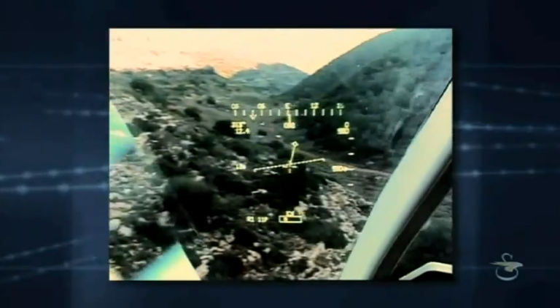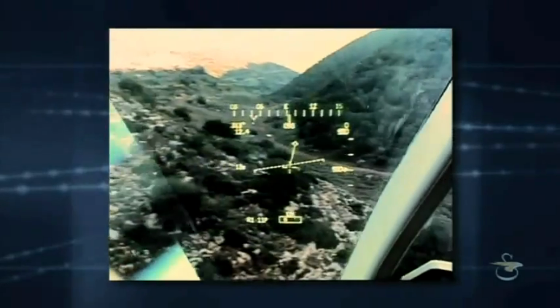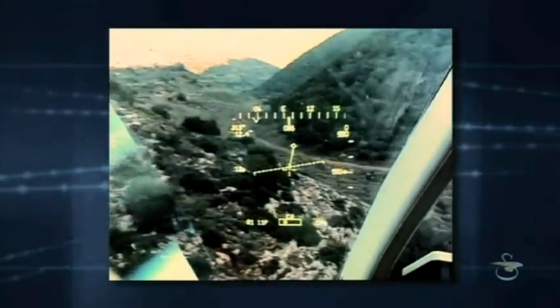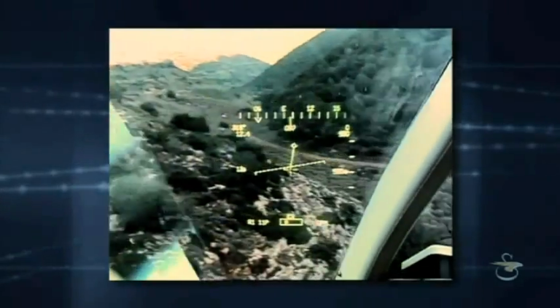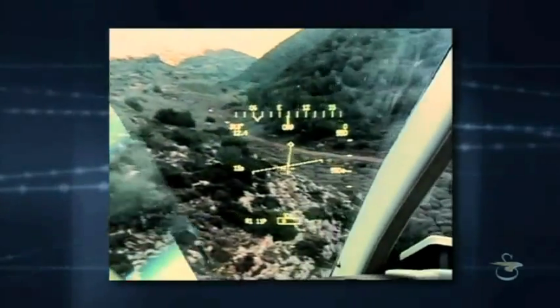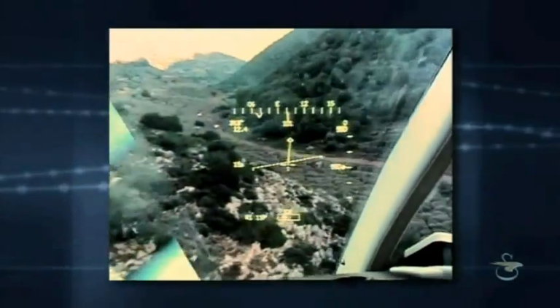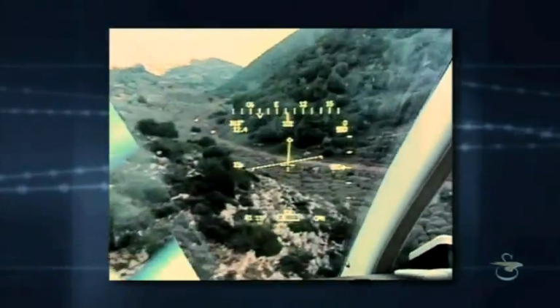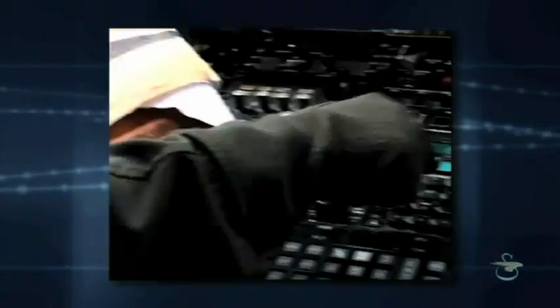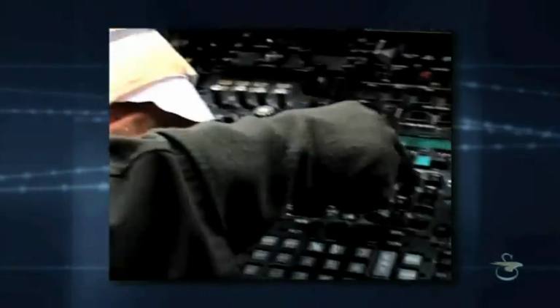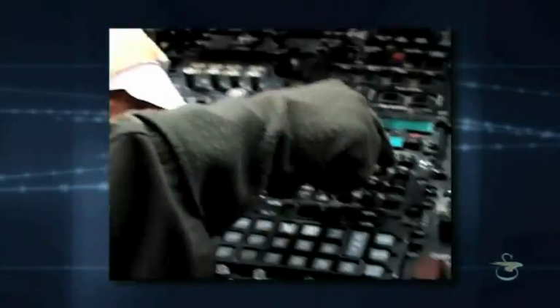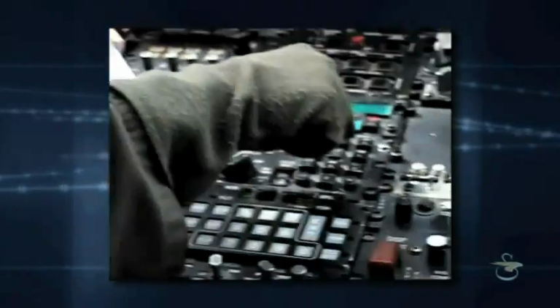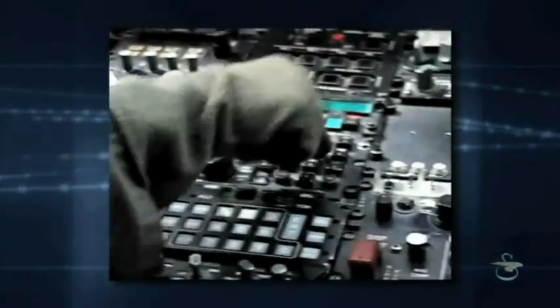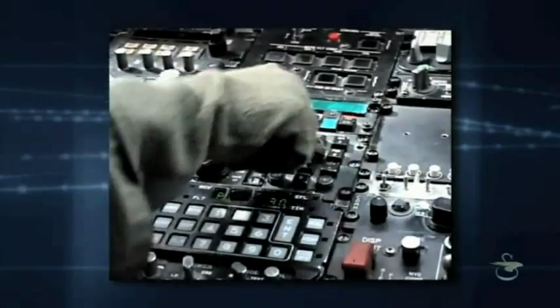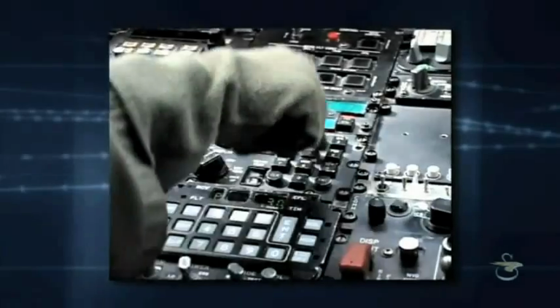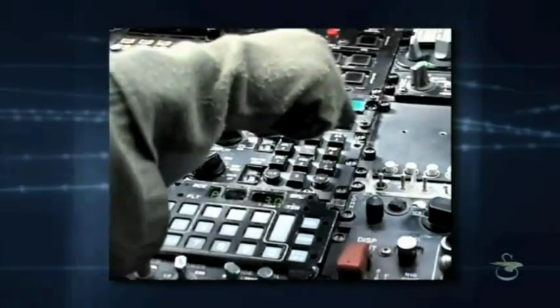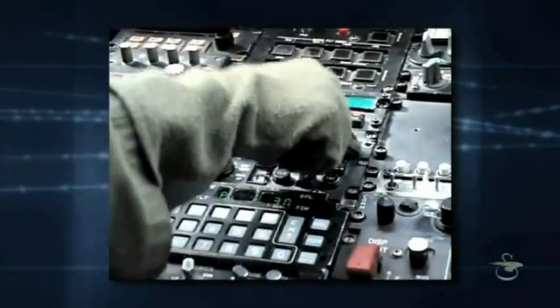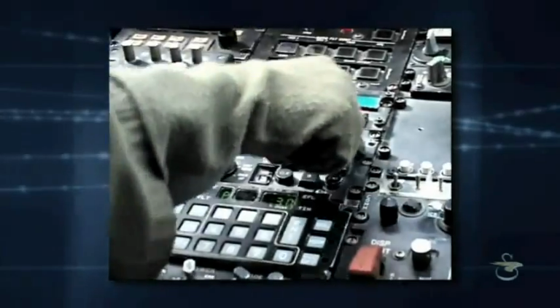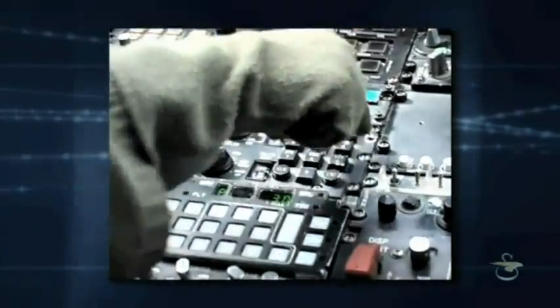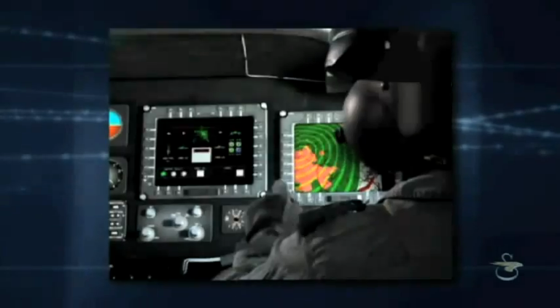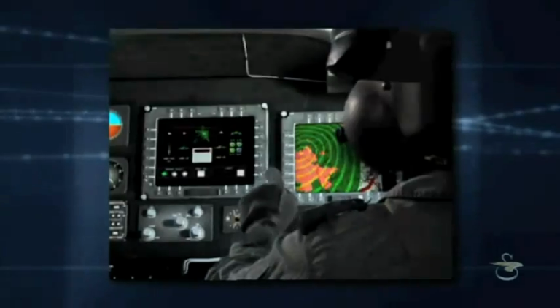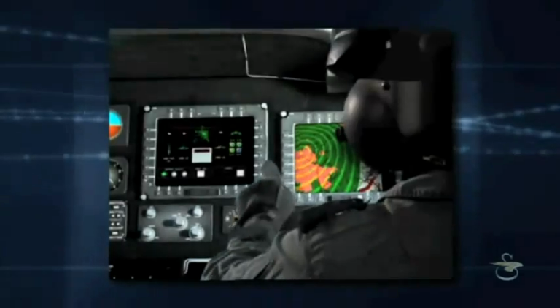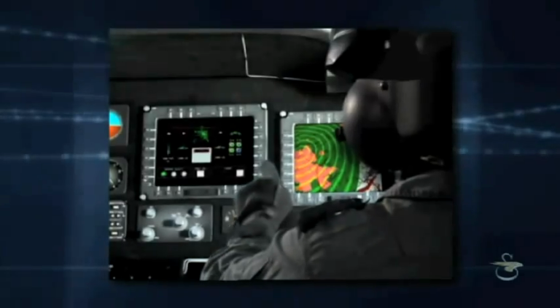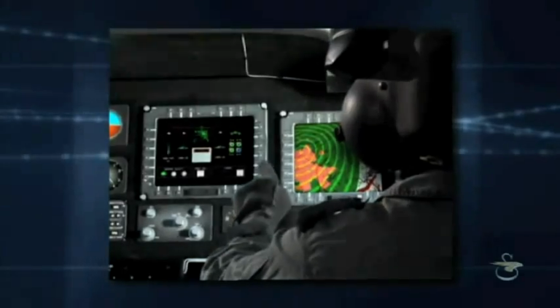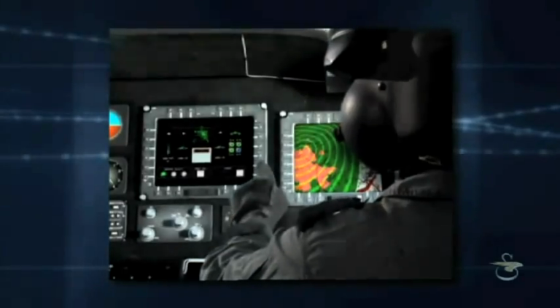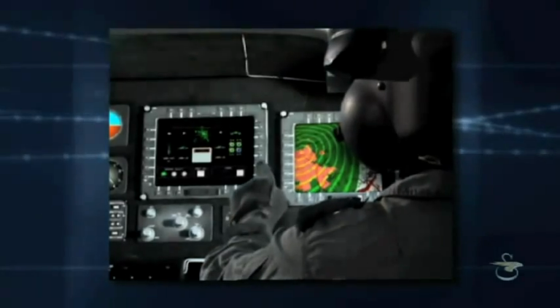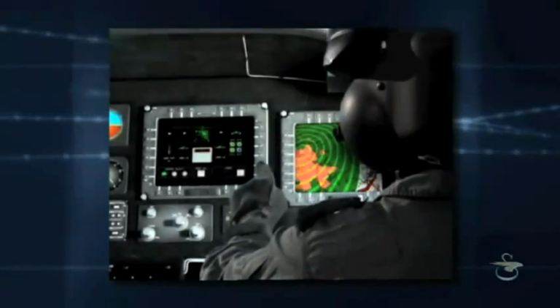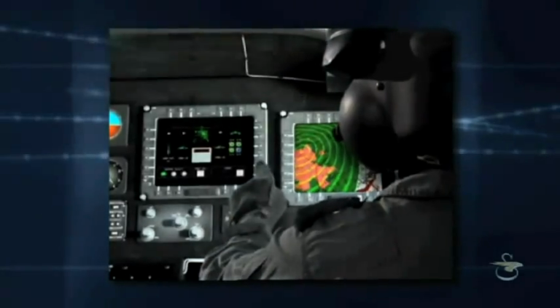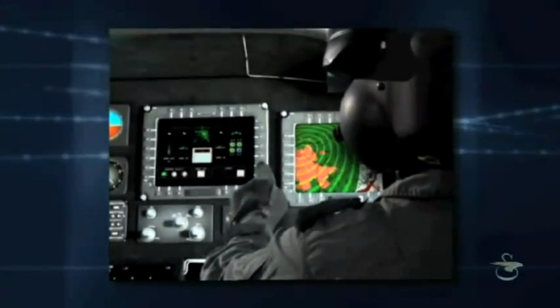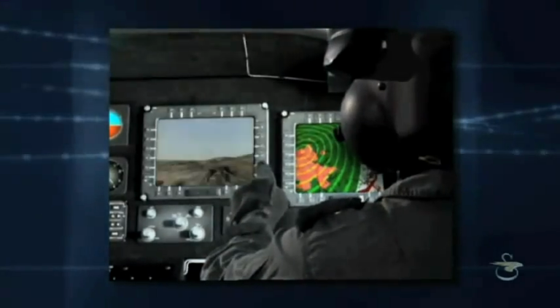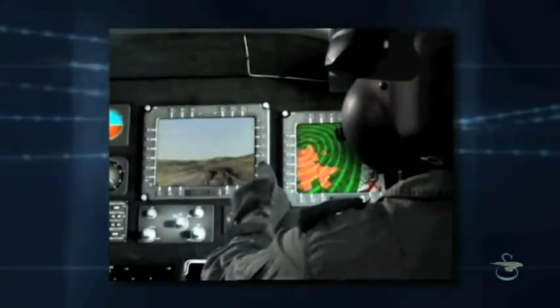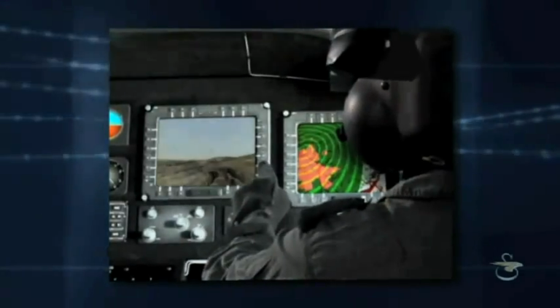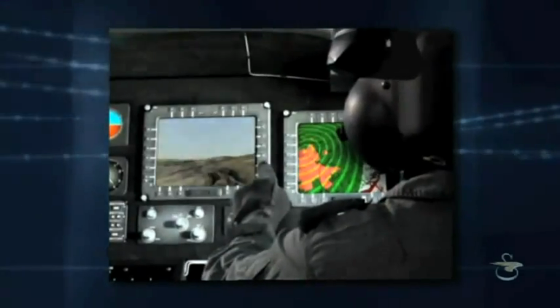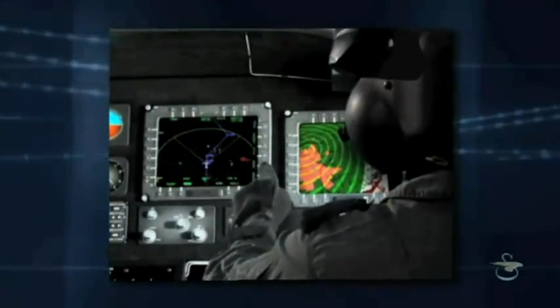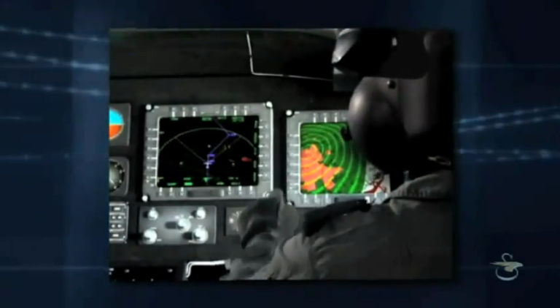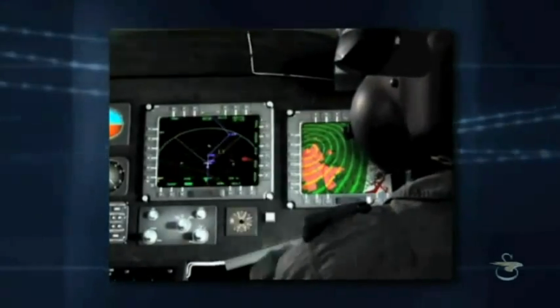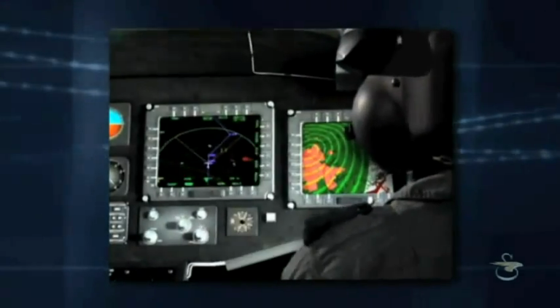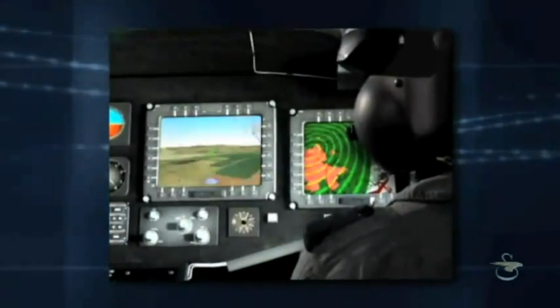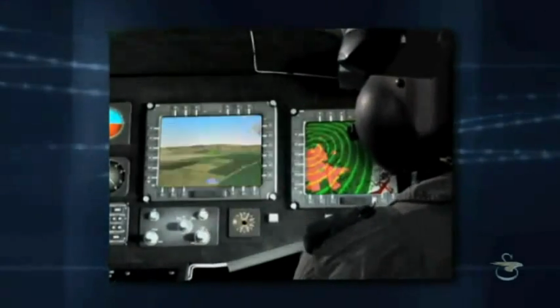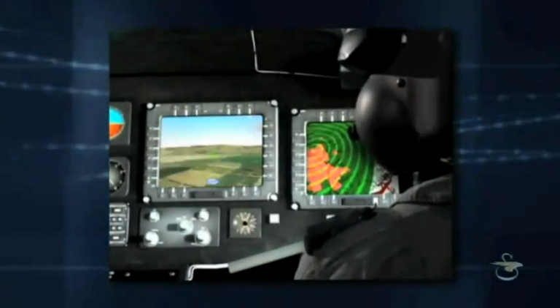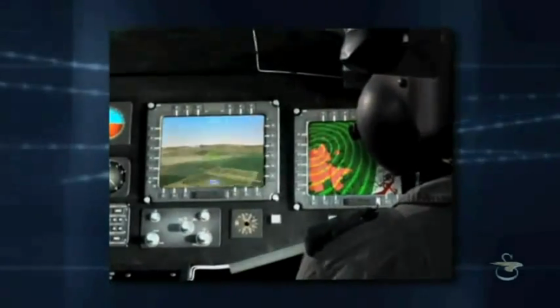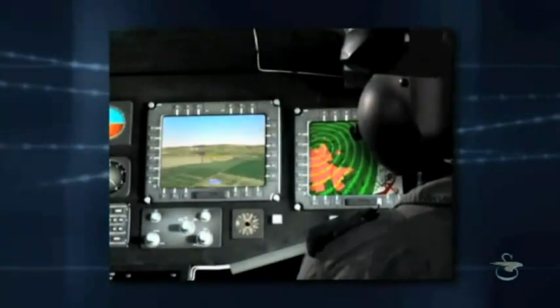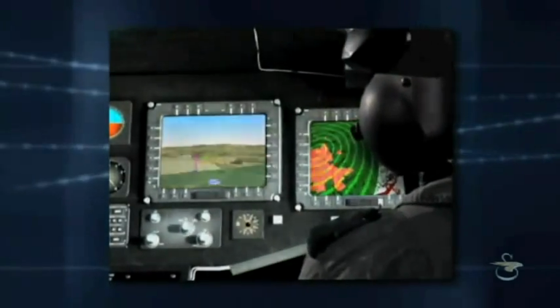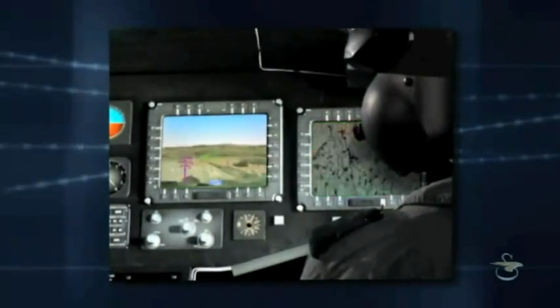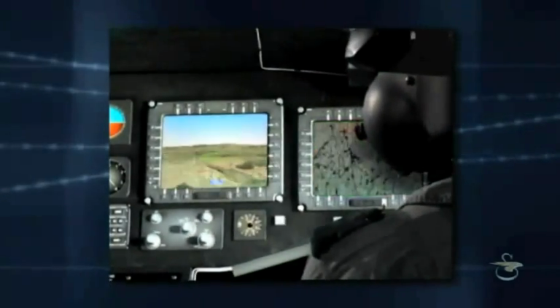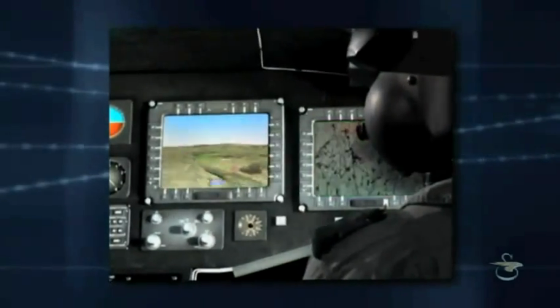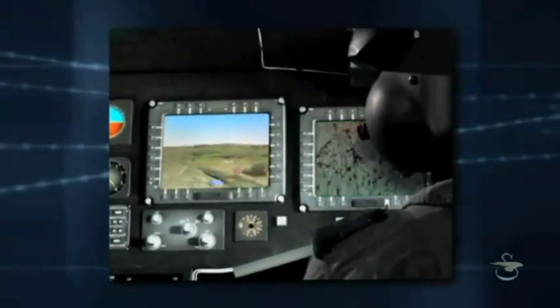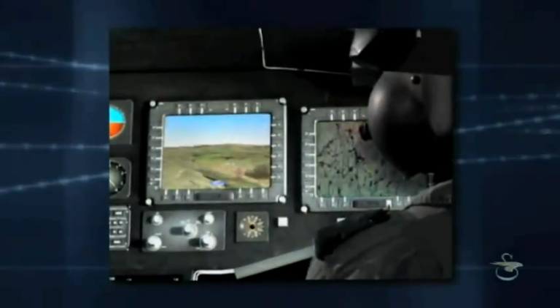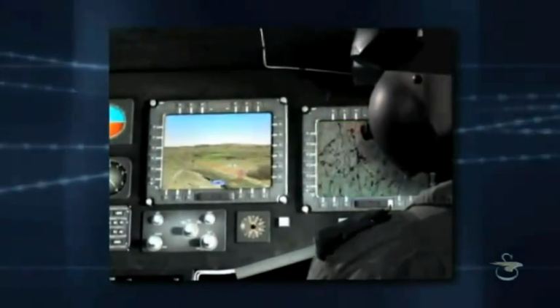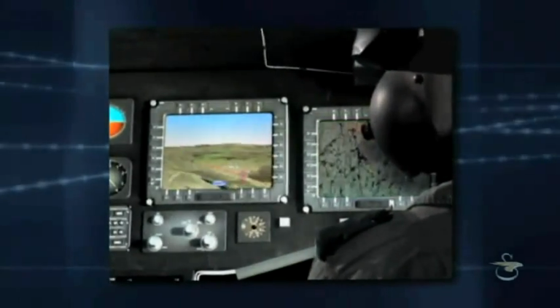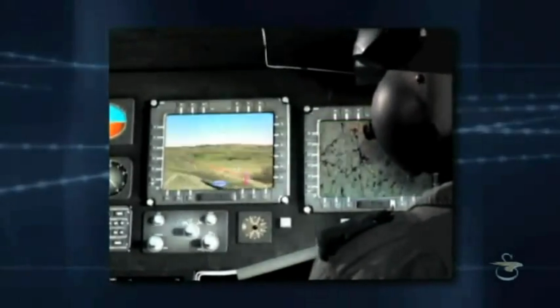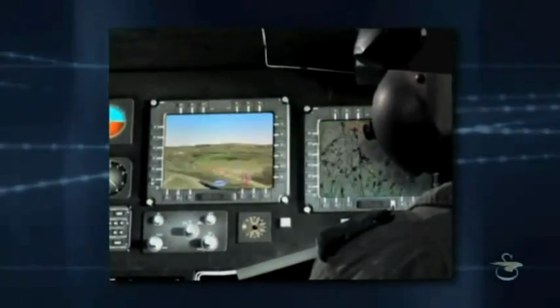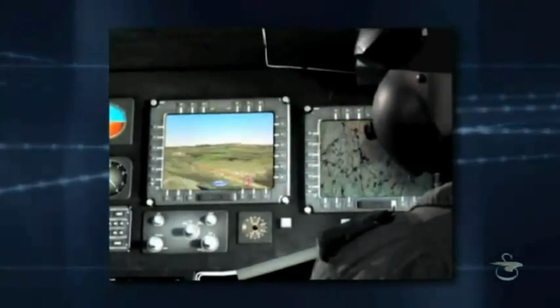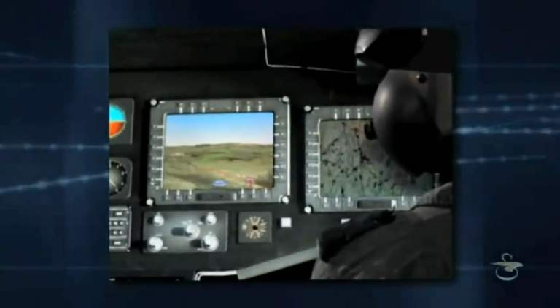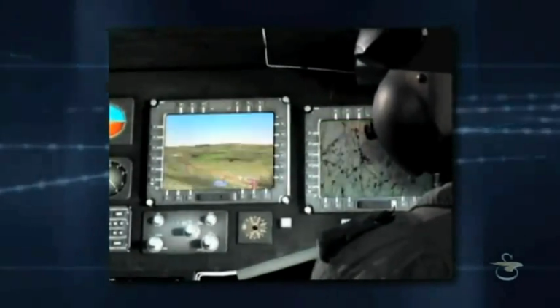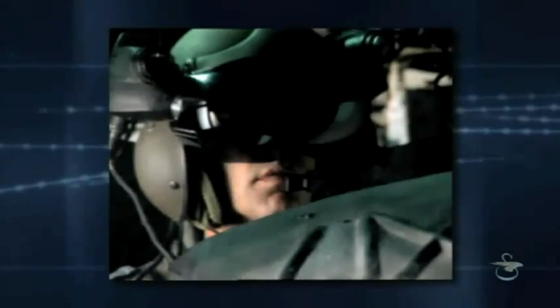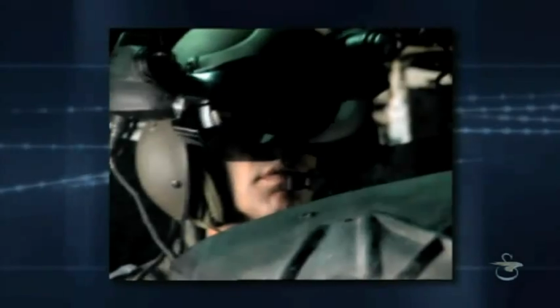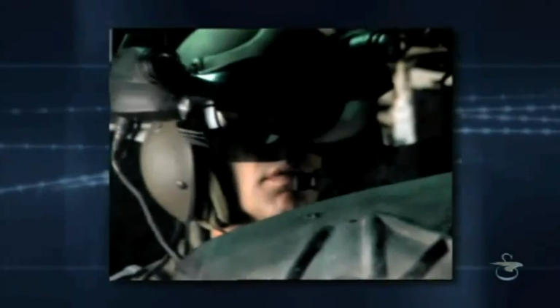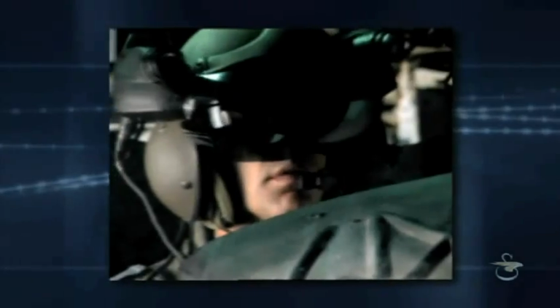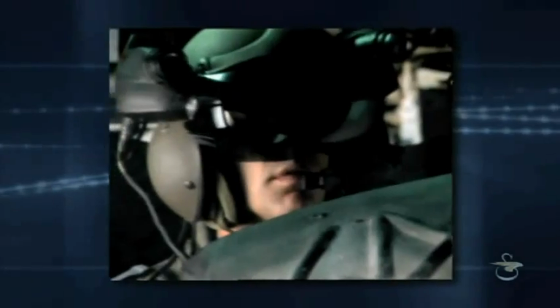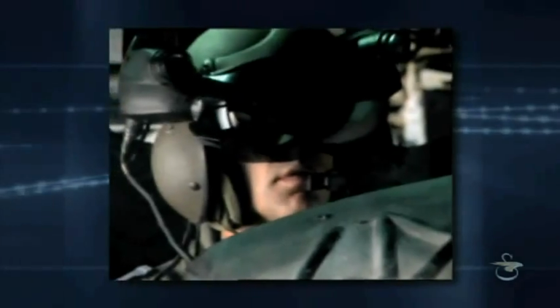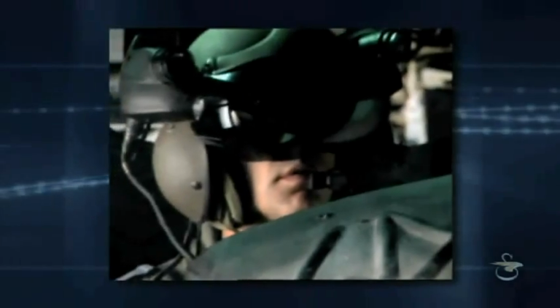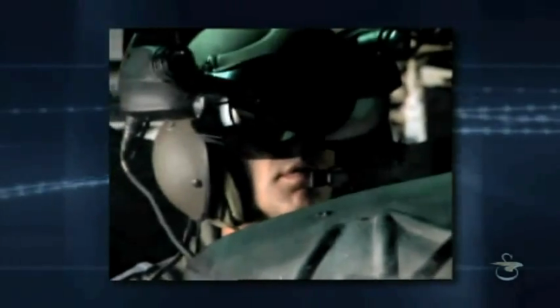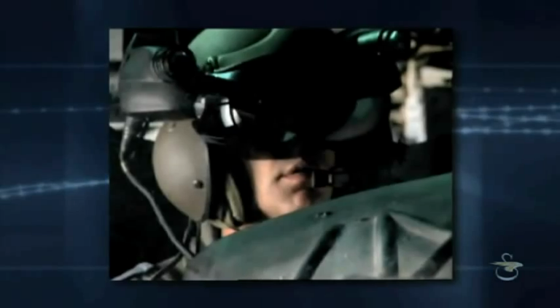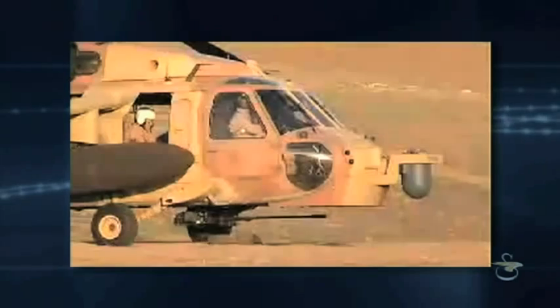The system facilitates better situational awareness, crew interaction, flight safety, and enhanced operational effectiveness.